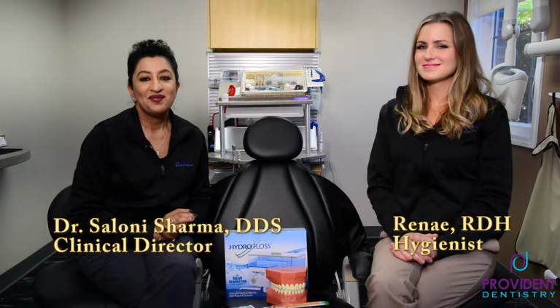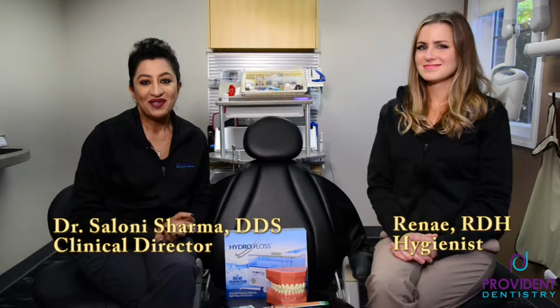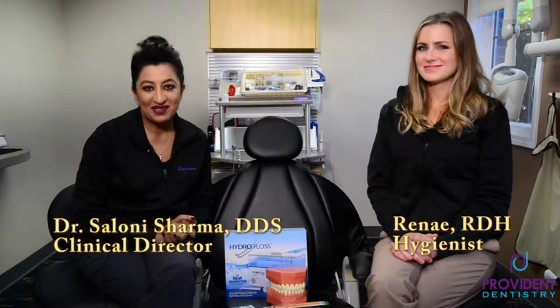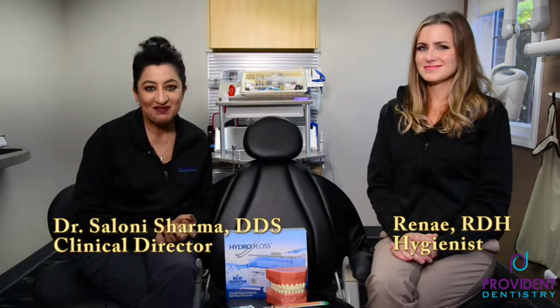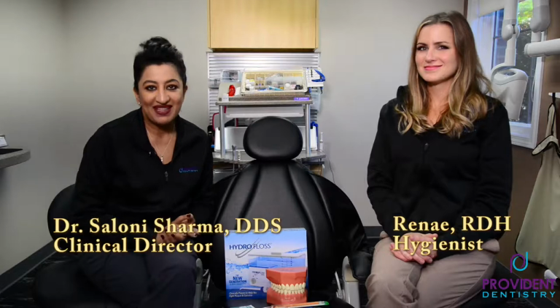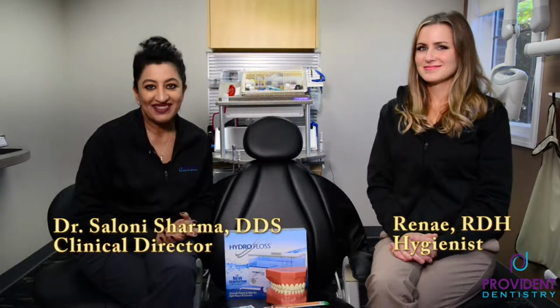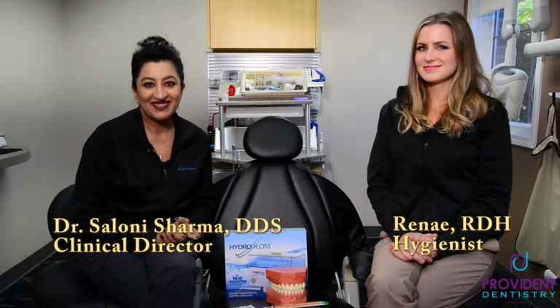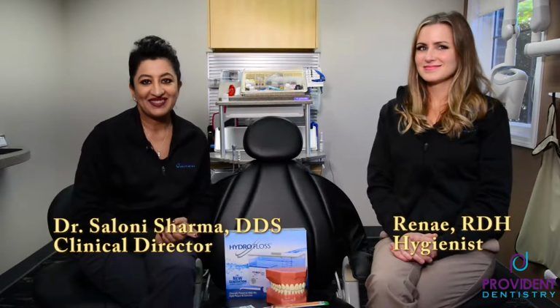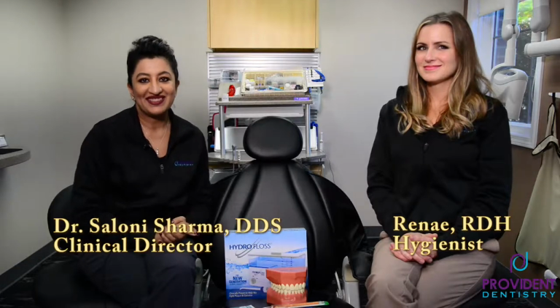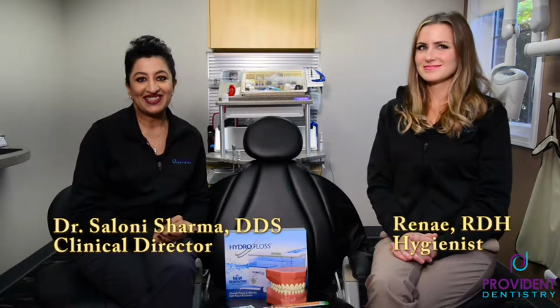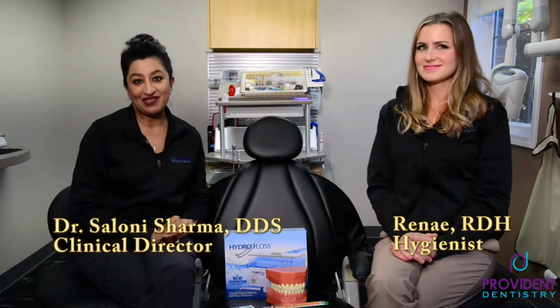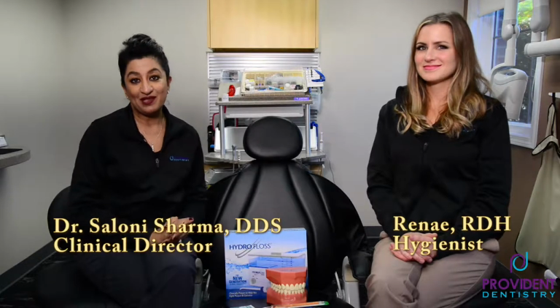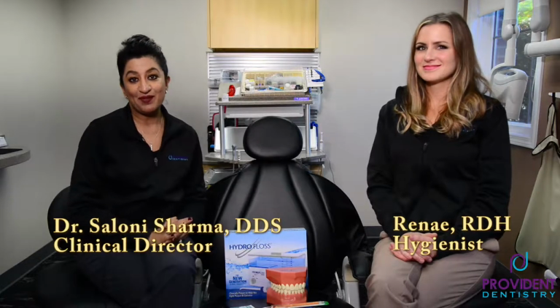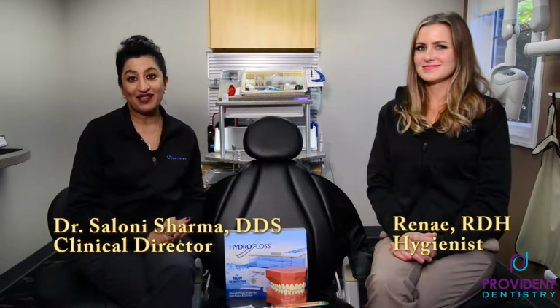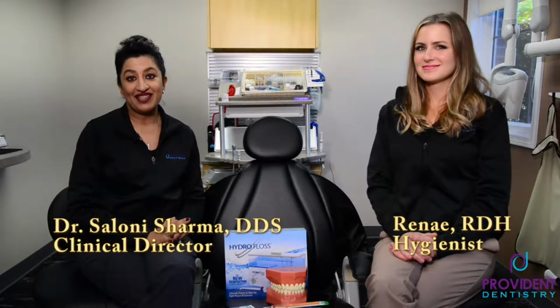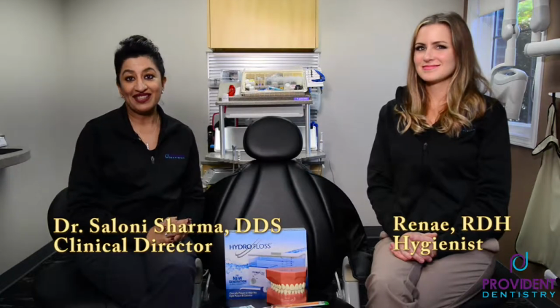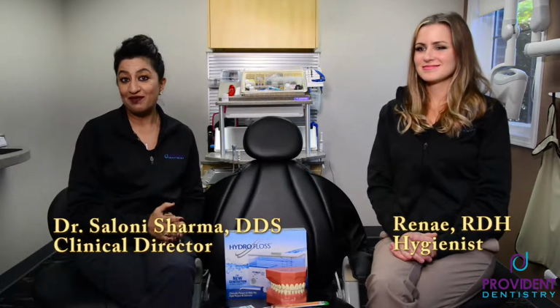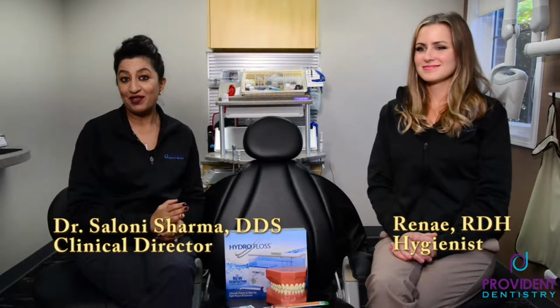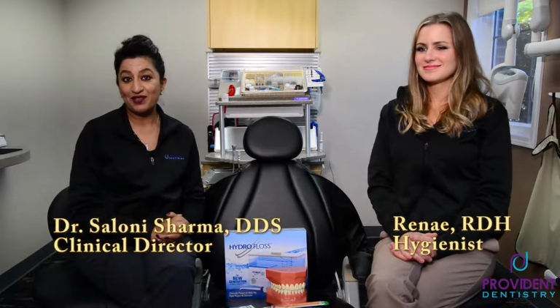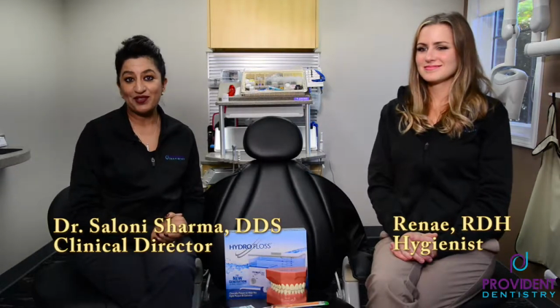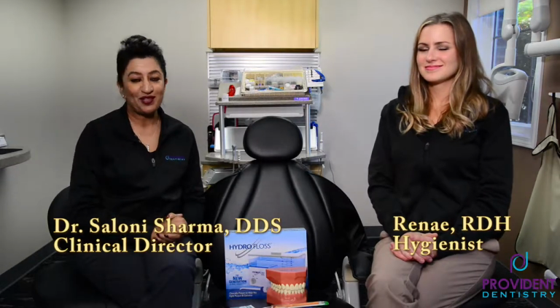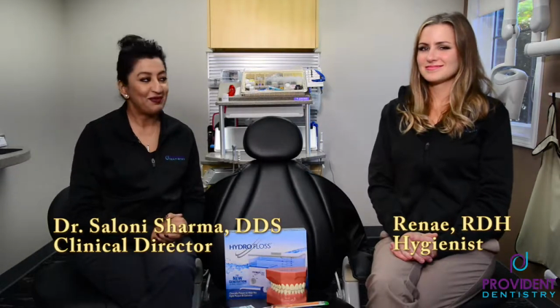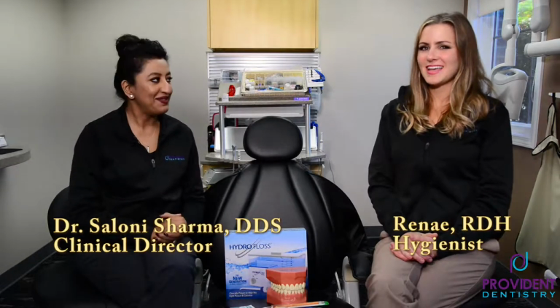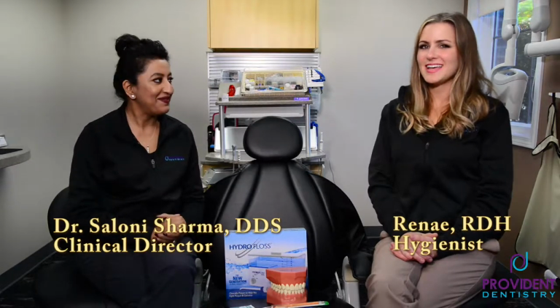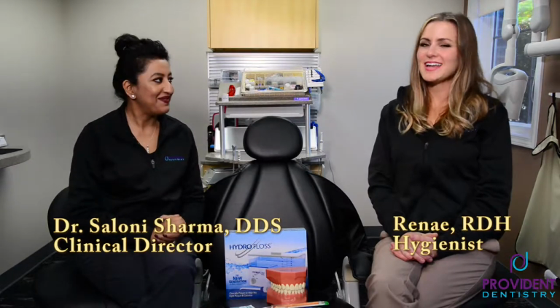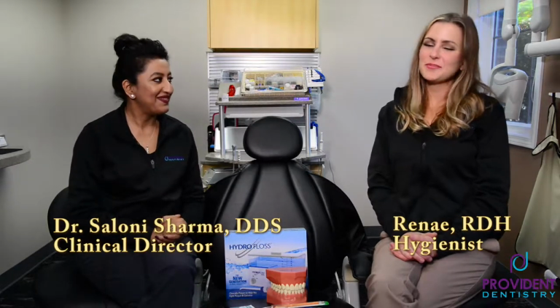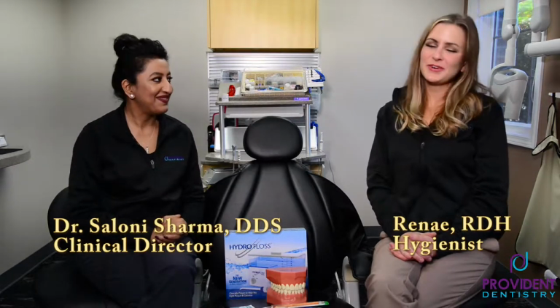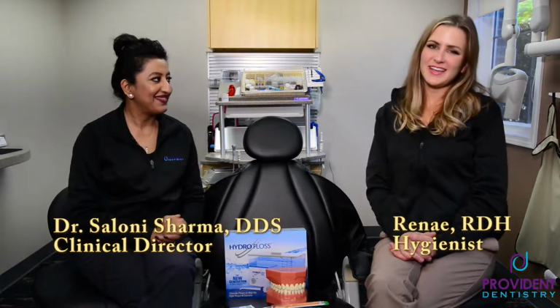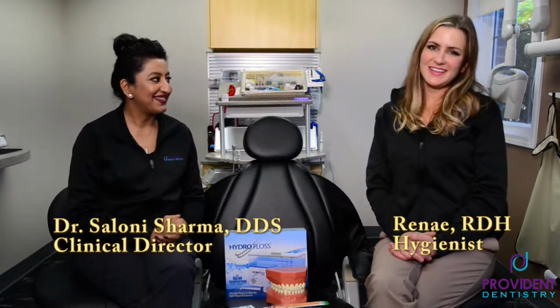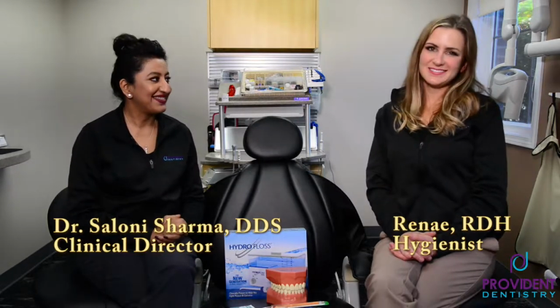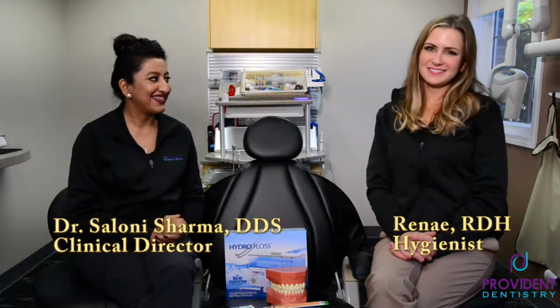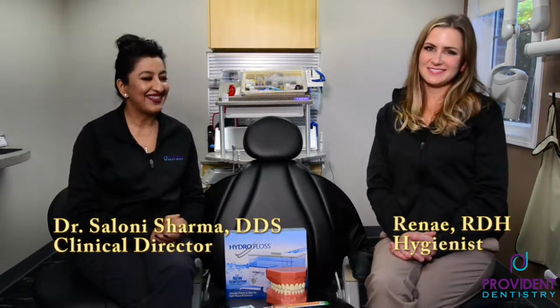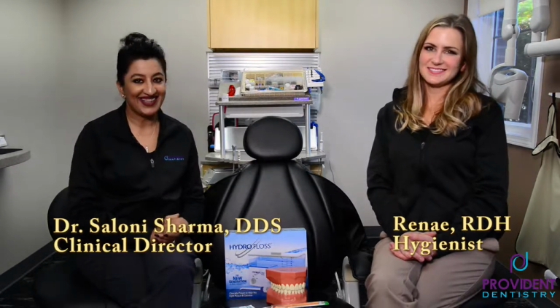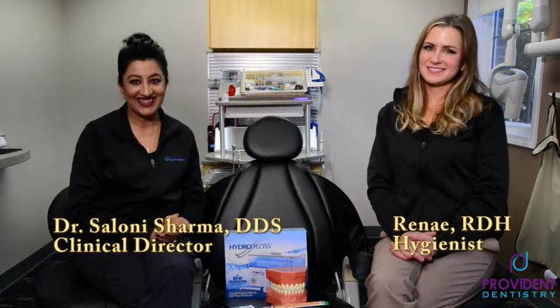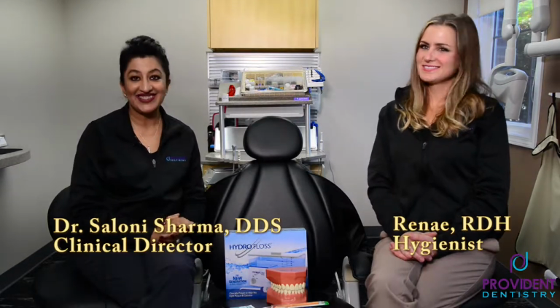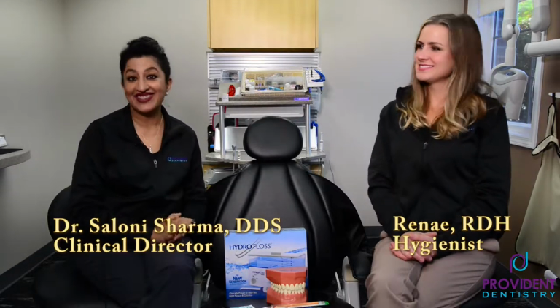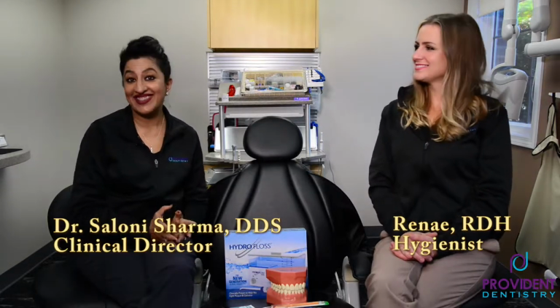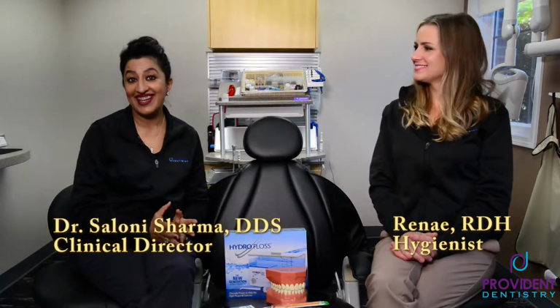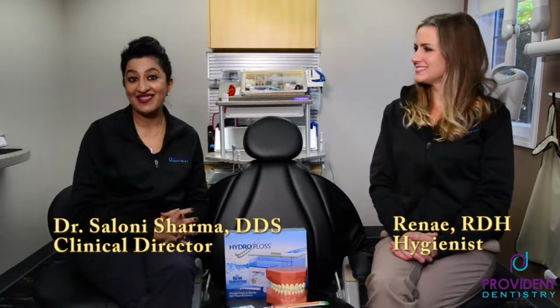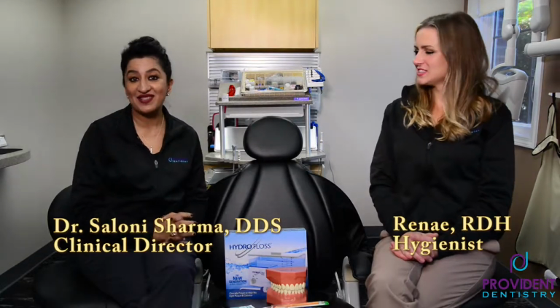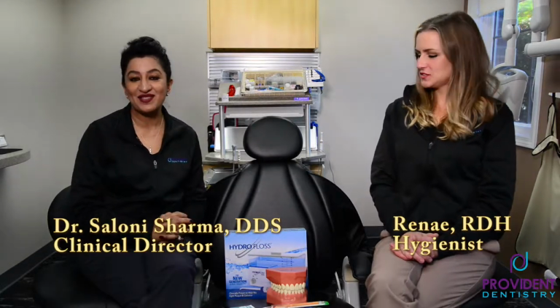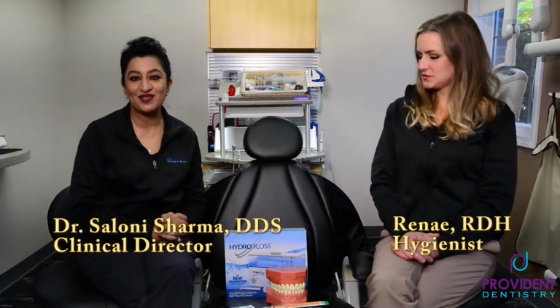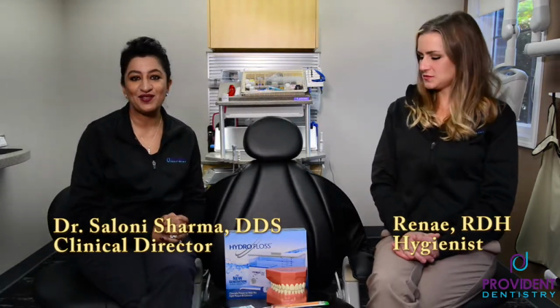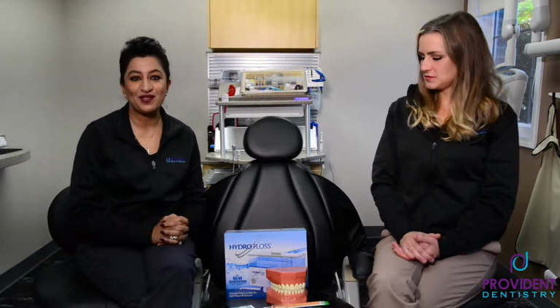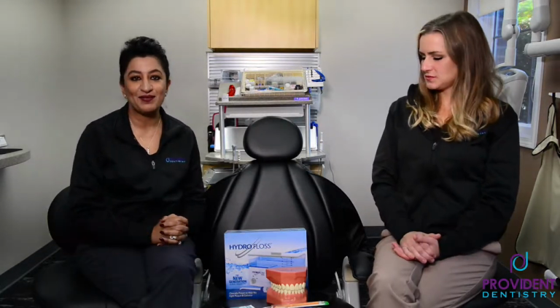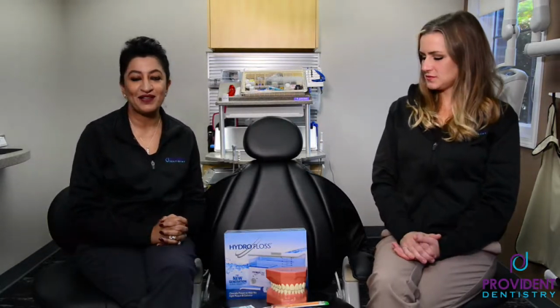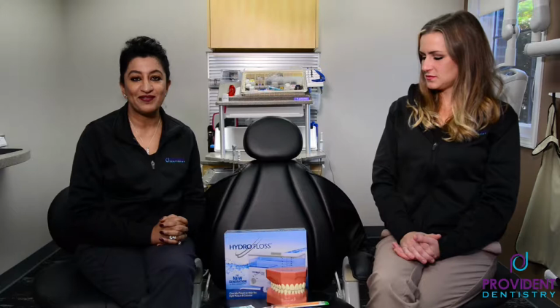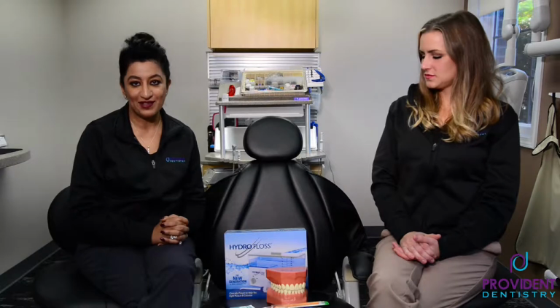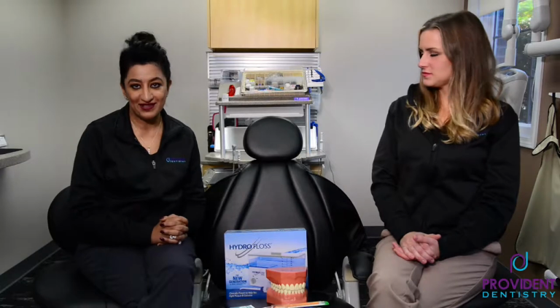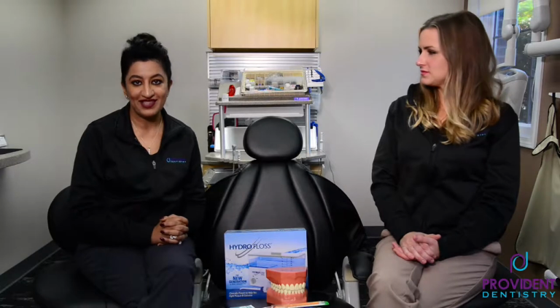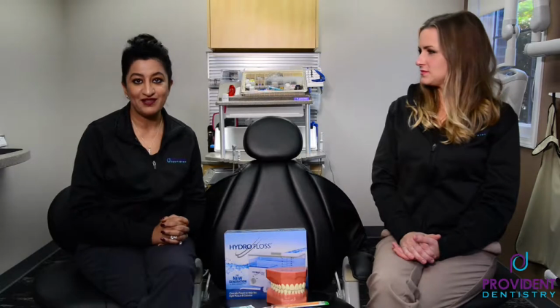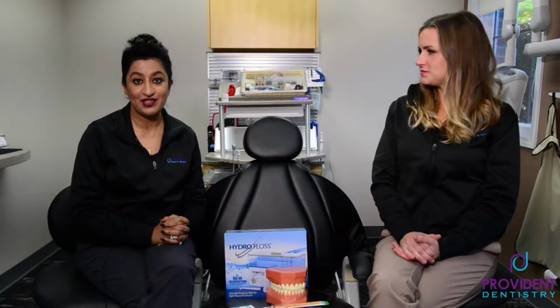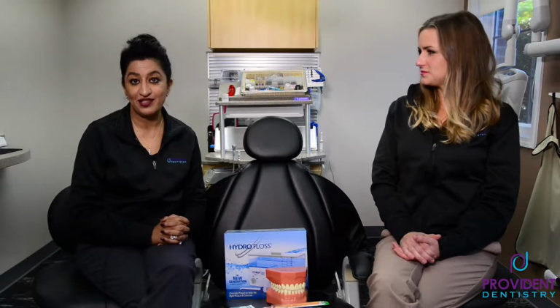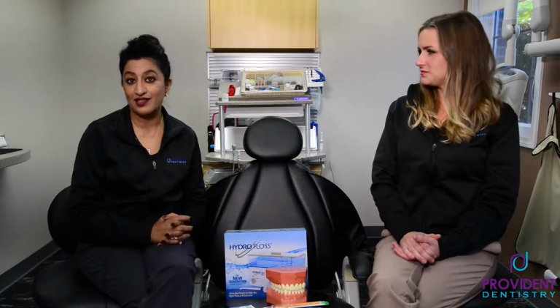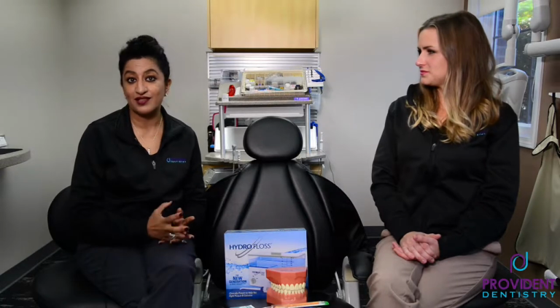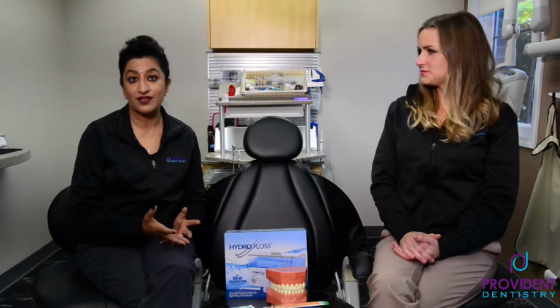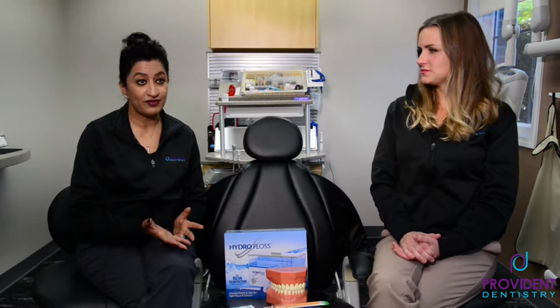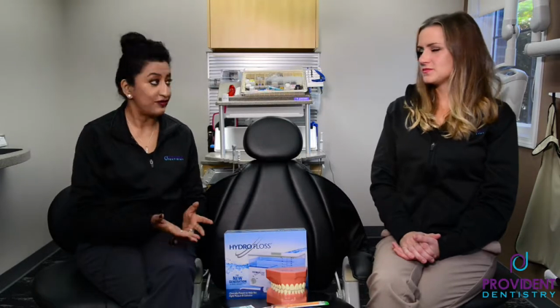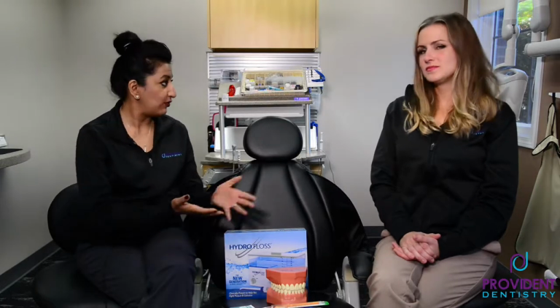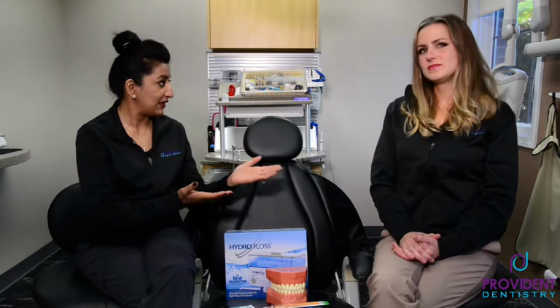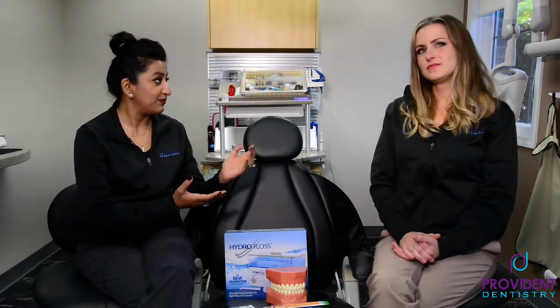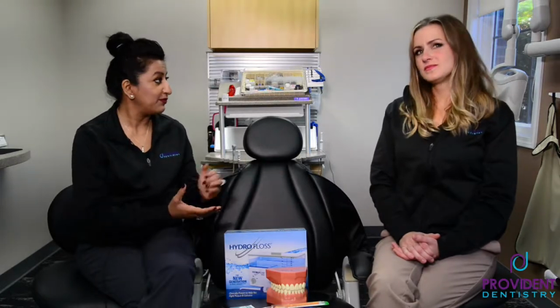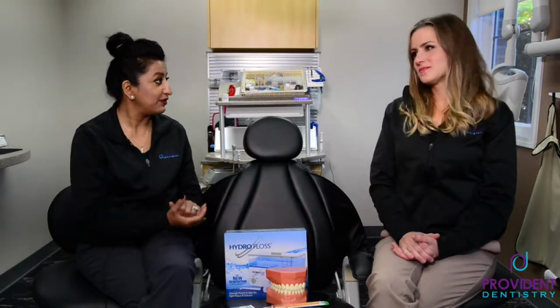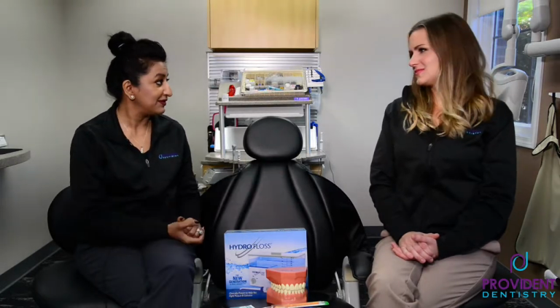Welcome back to our Dental Spotlight. I'm Dr. Sharma. And I'm Renee. Today we're going to talk about flossing, which is quite important.